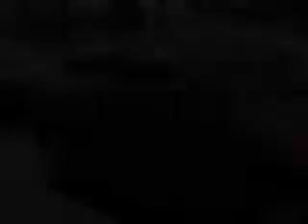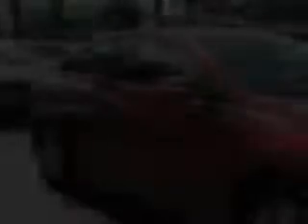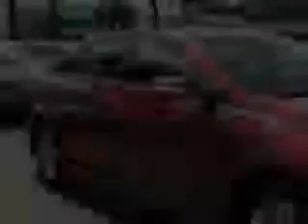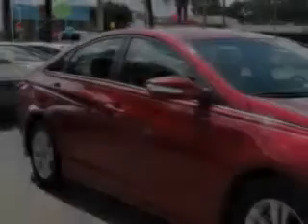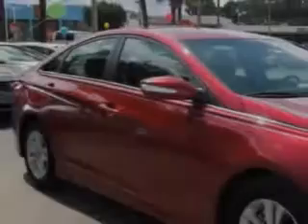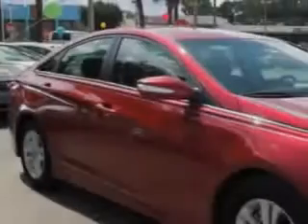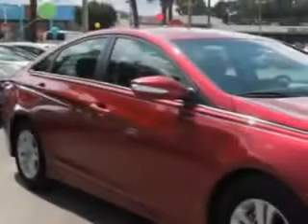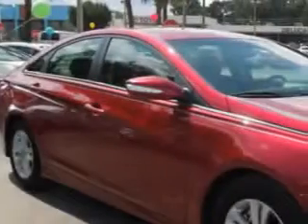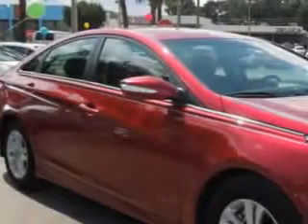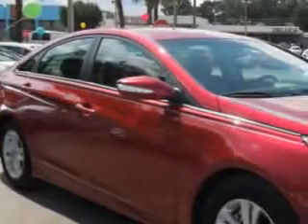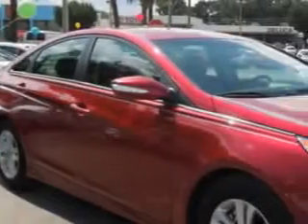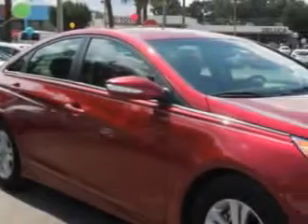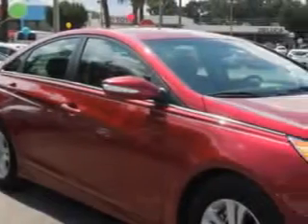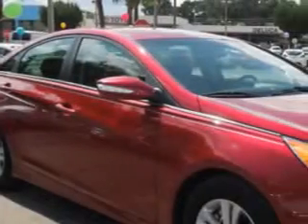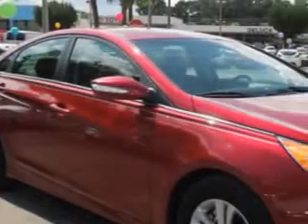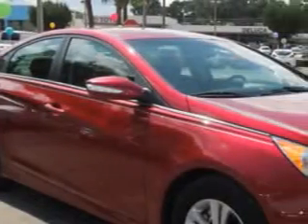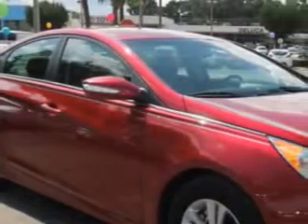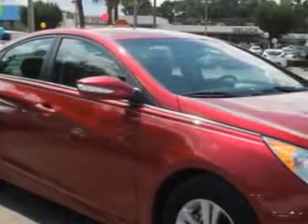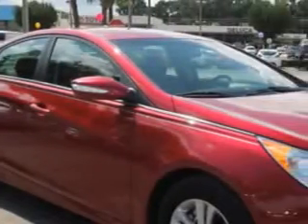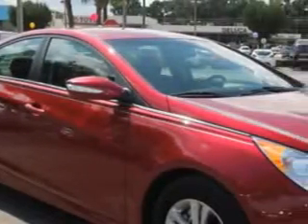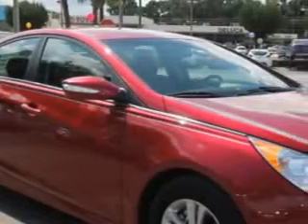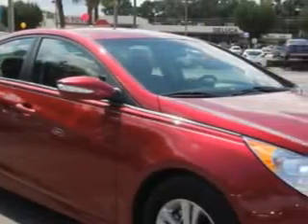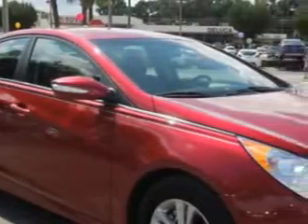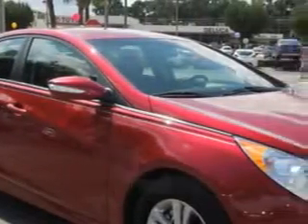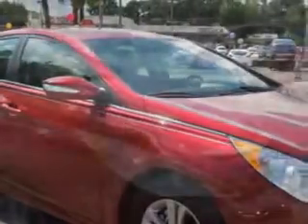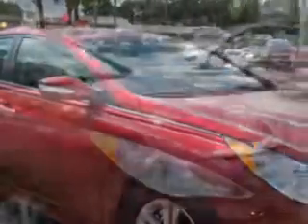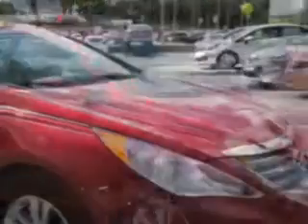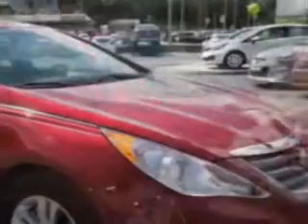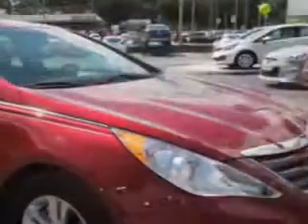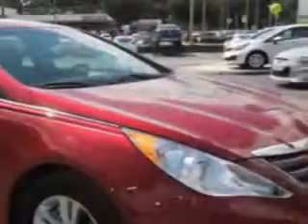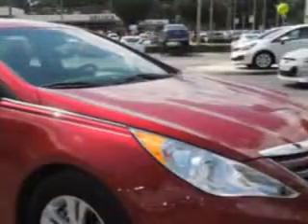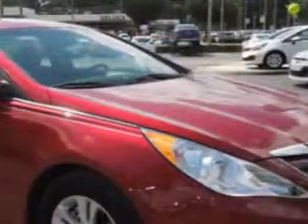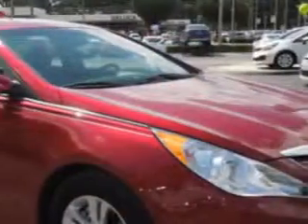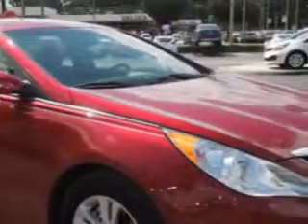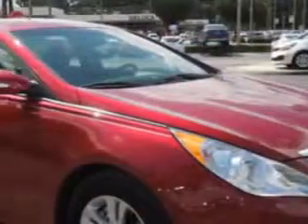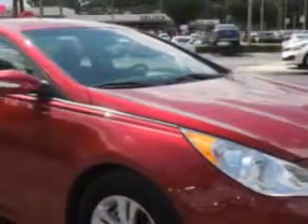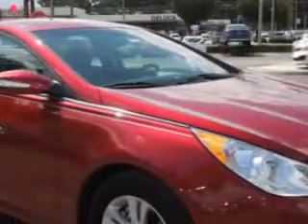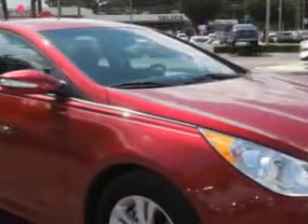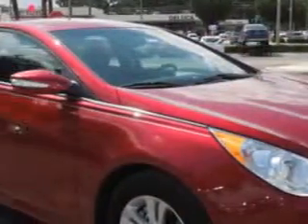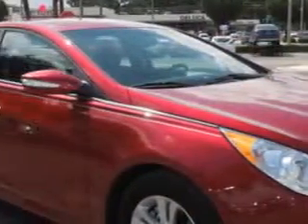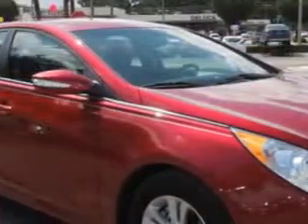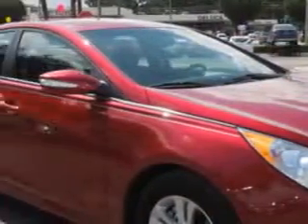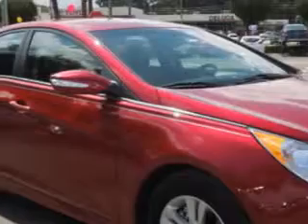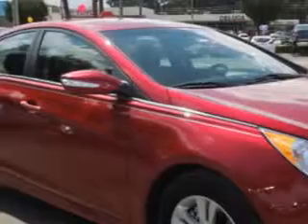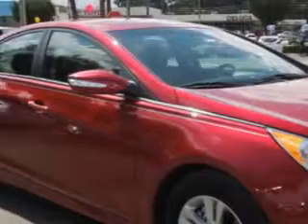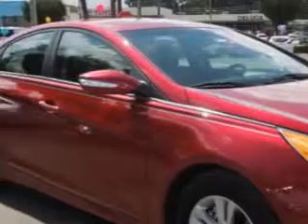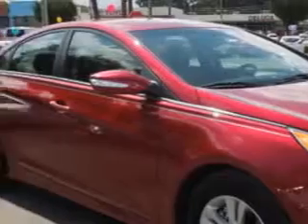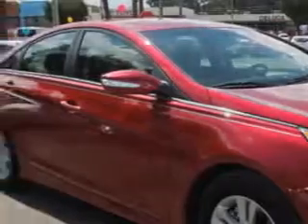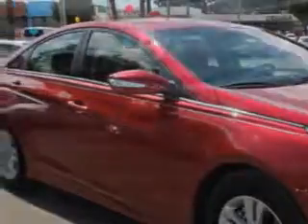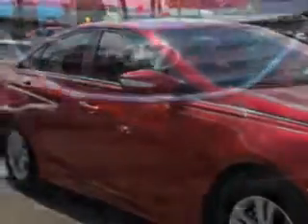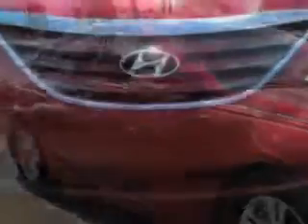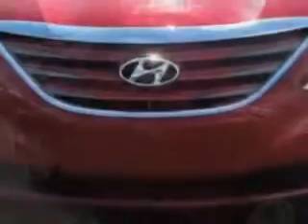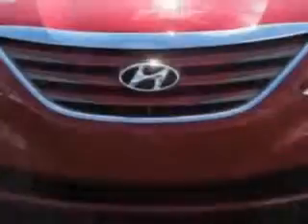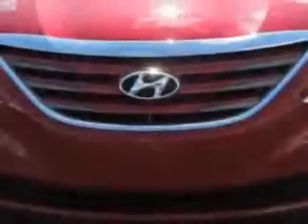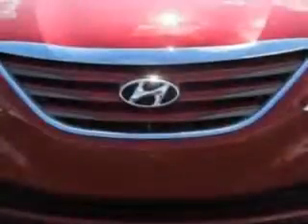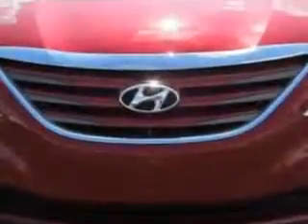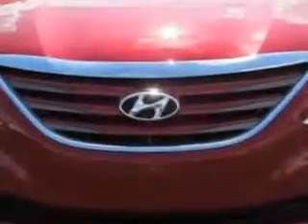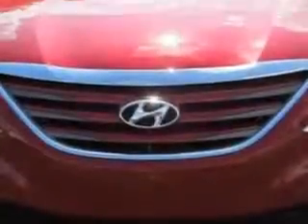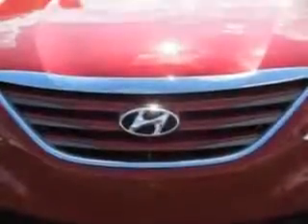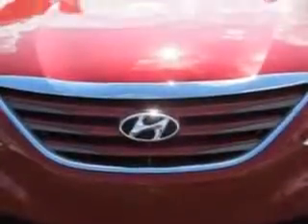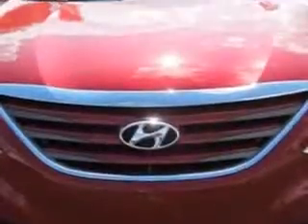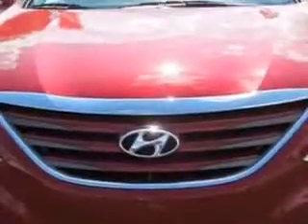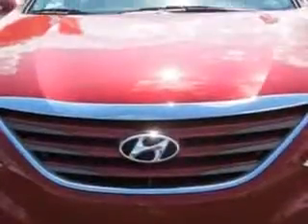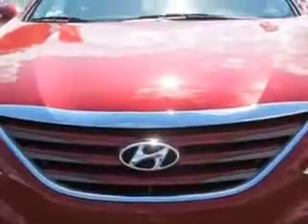Check out this red 2014 Hyundai Sonata, equipped with a four-cylinder engine and an automatic transmission.